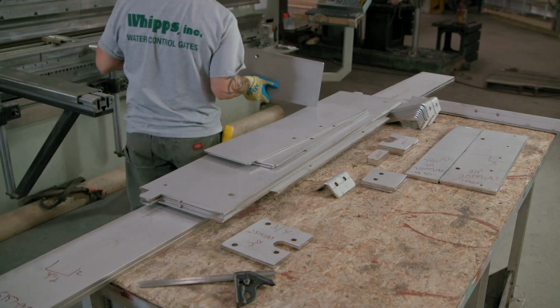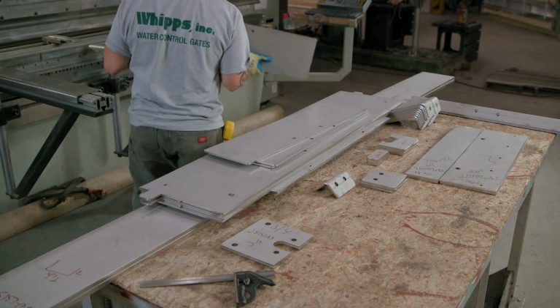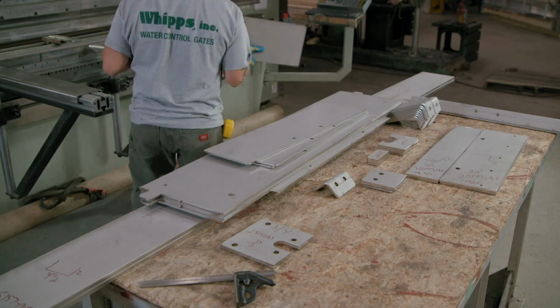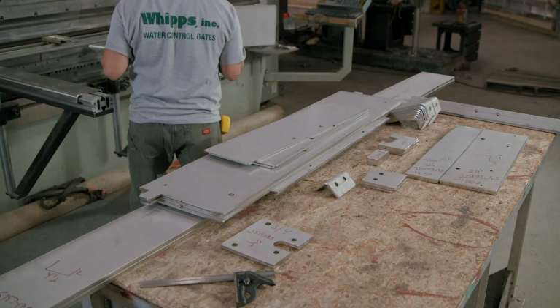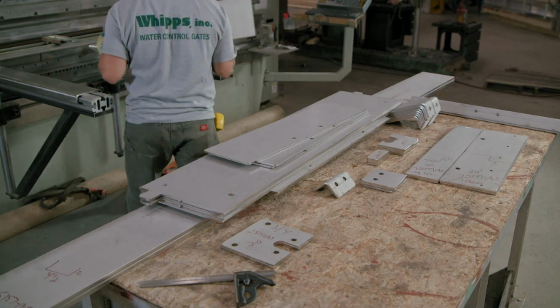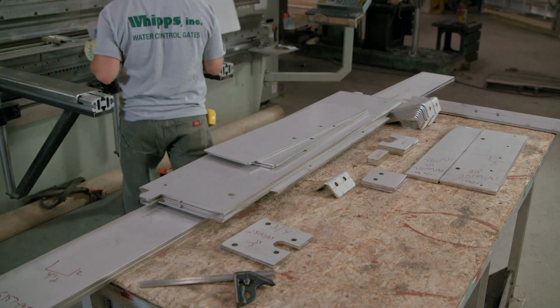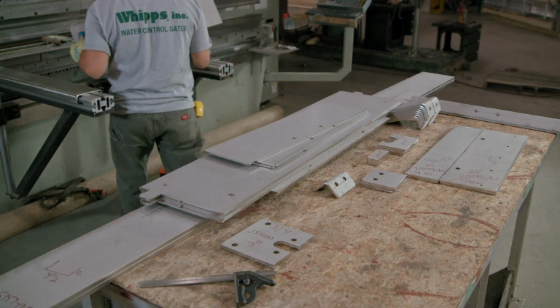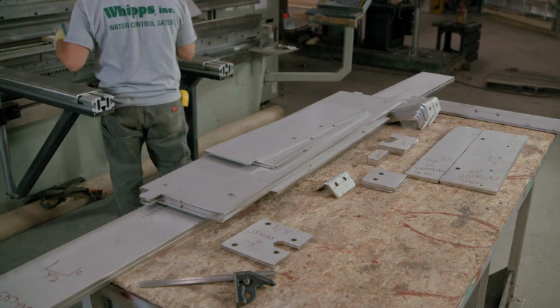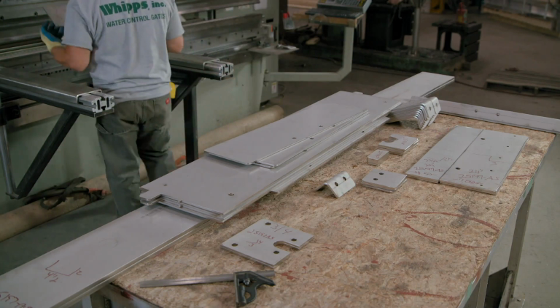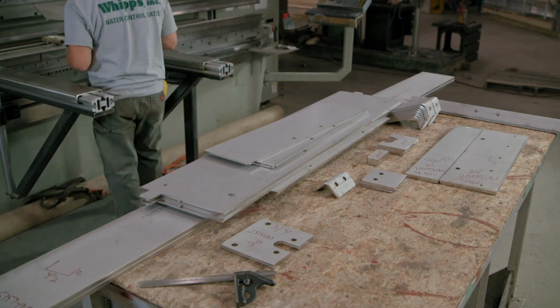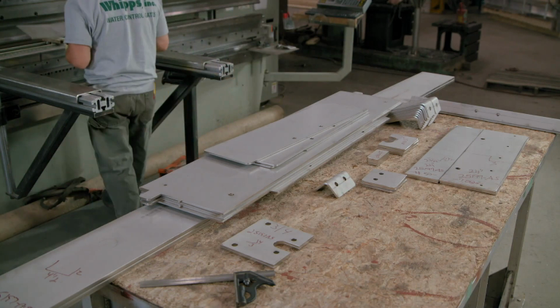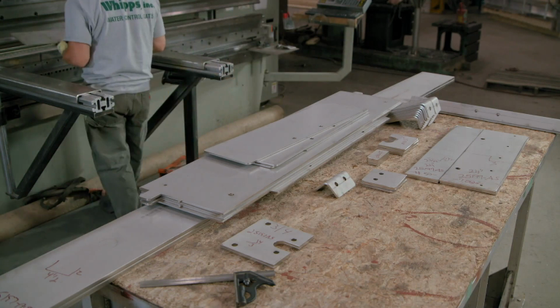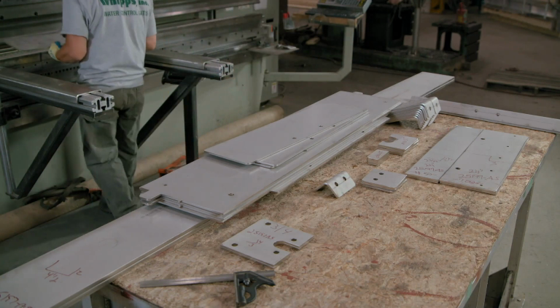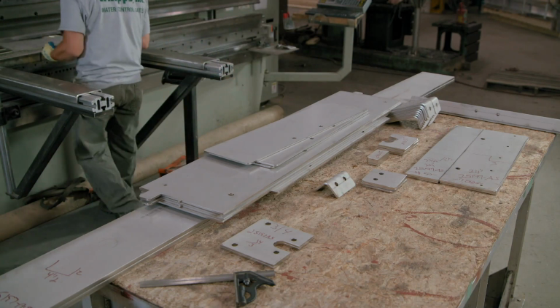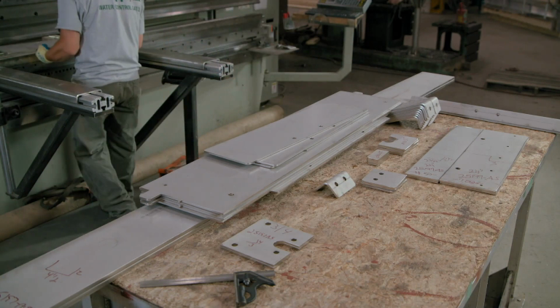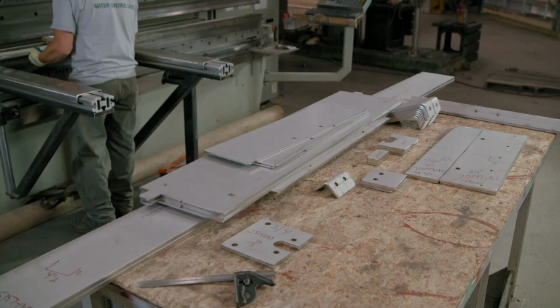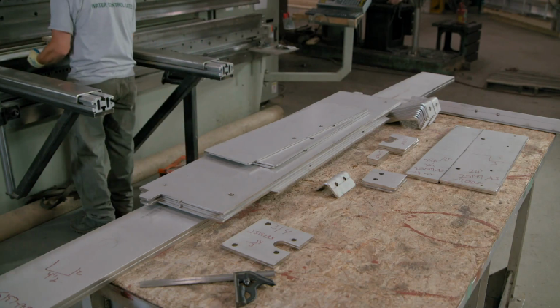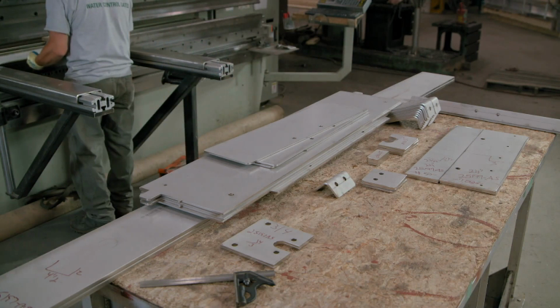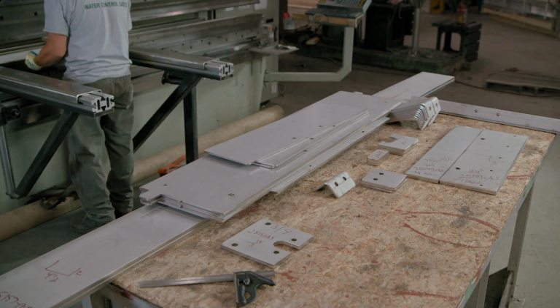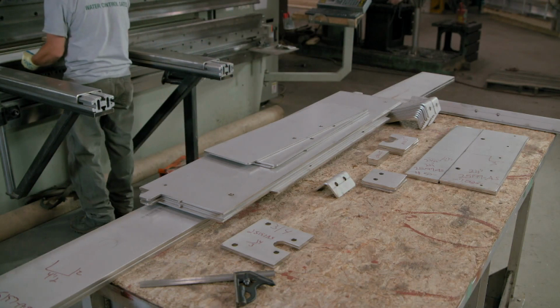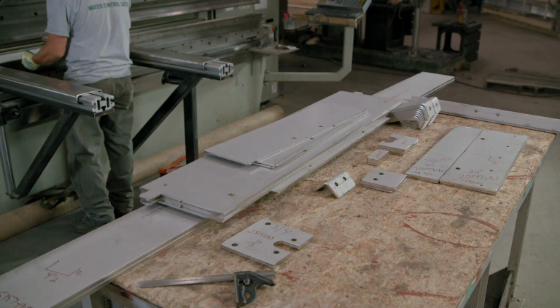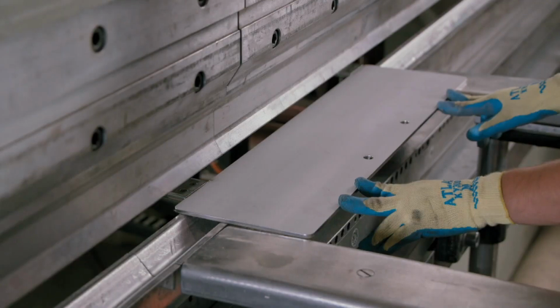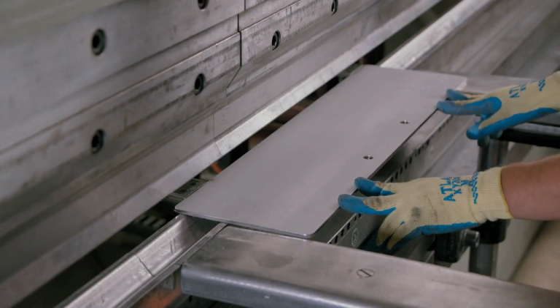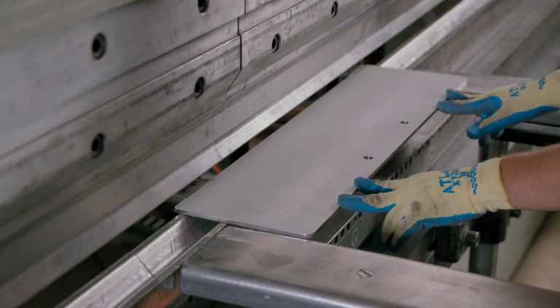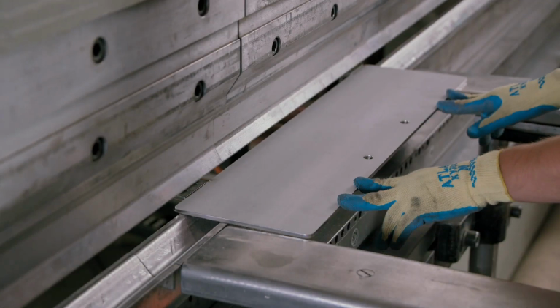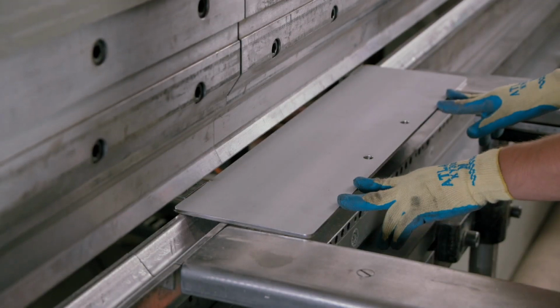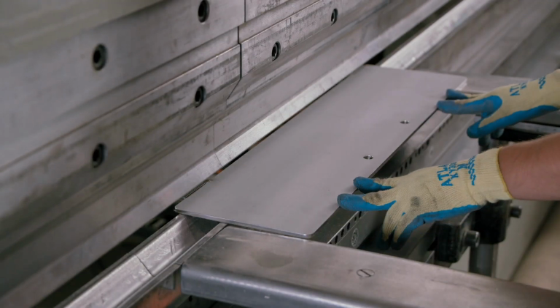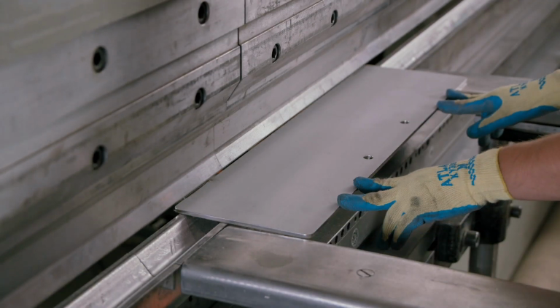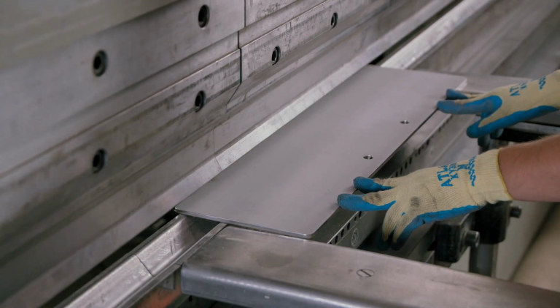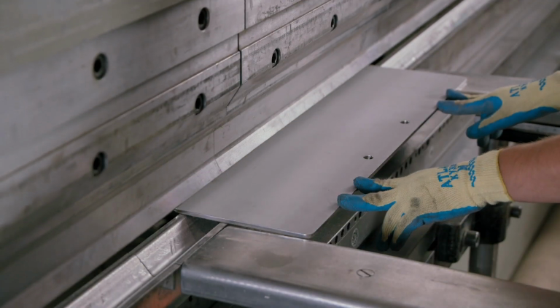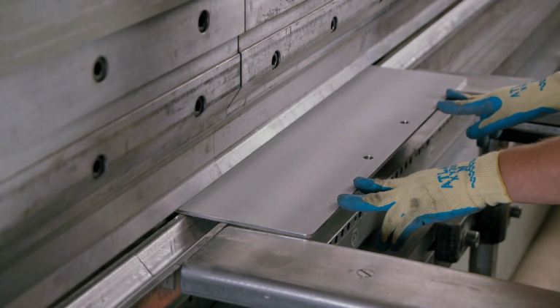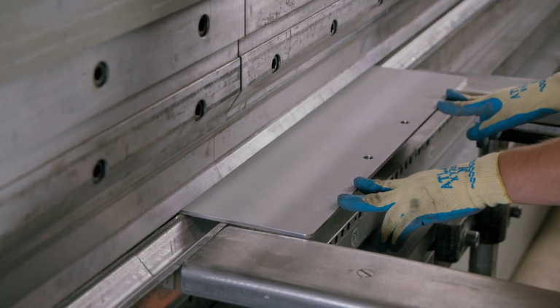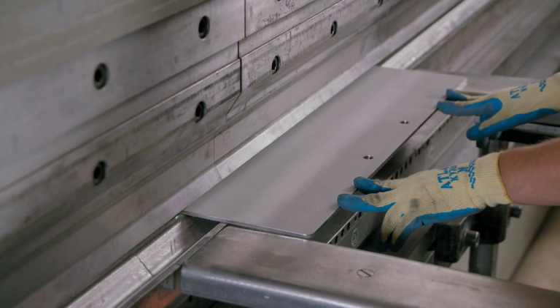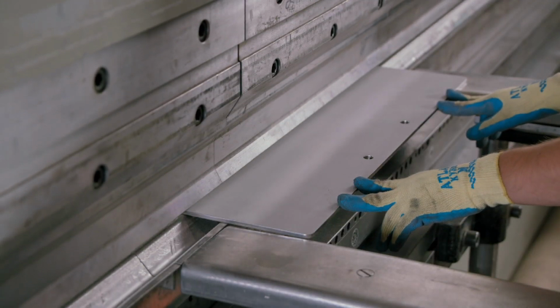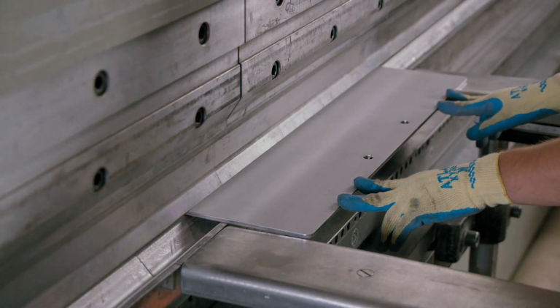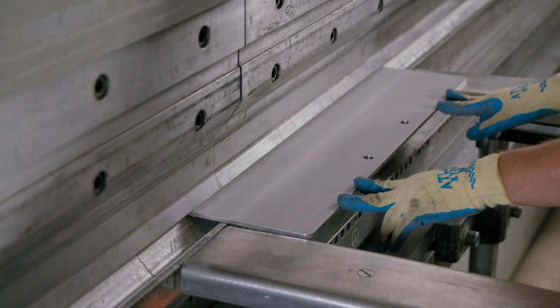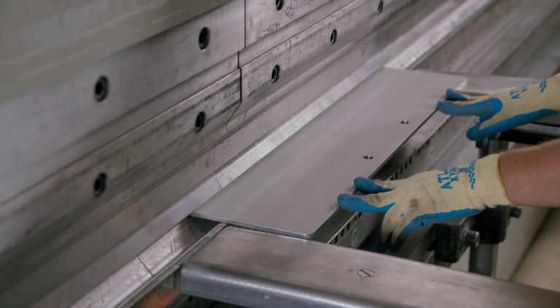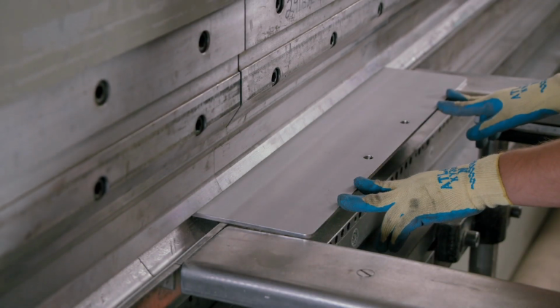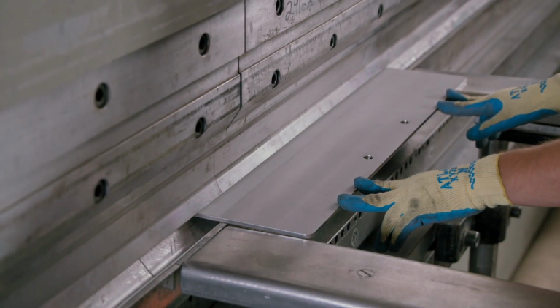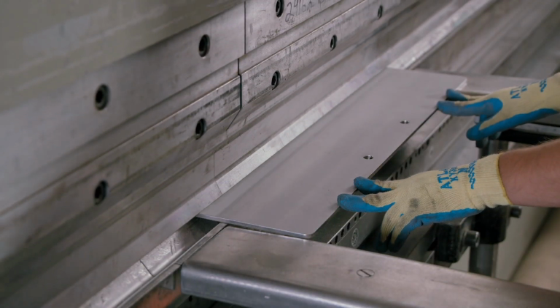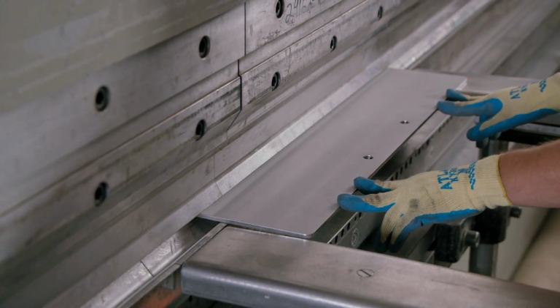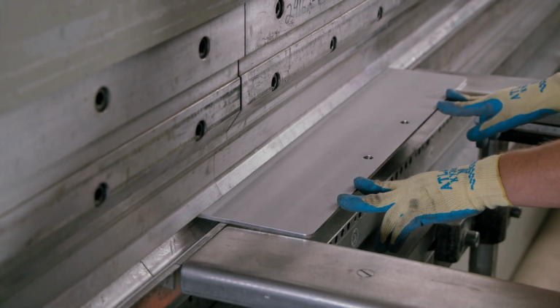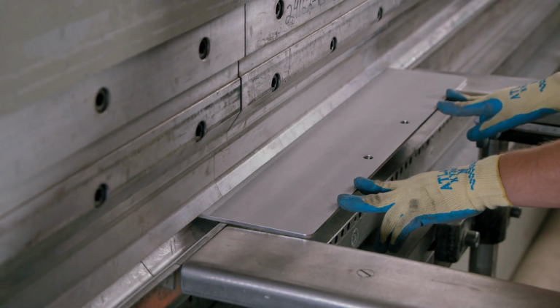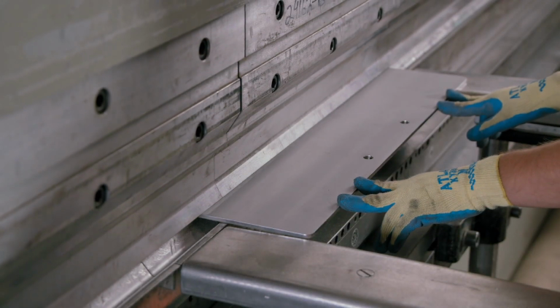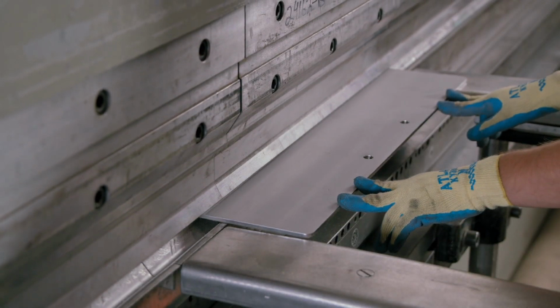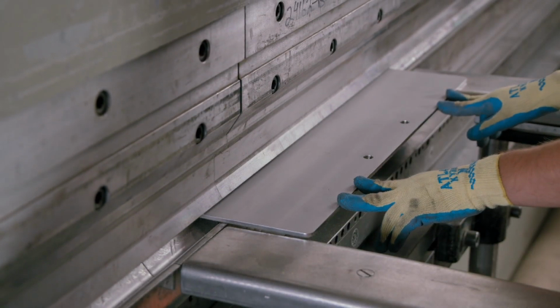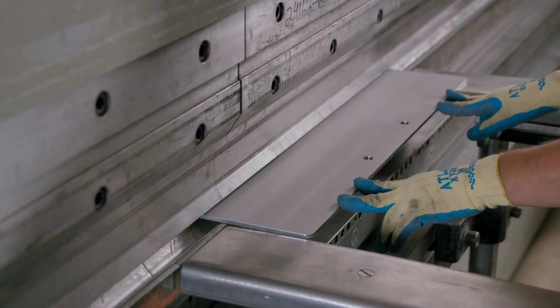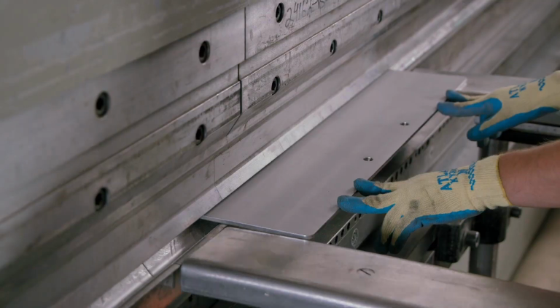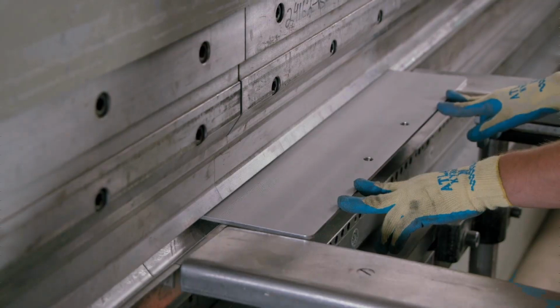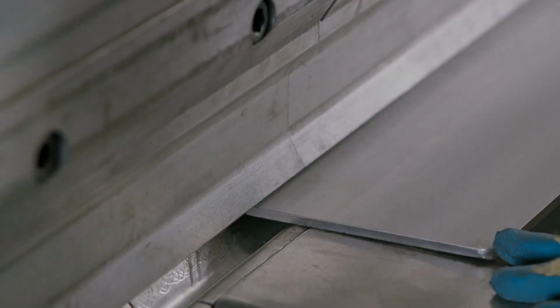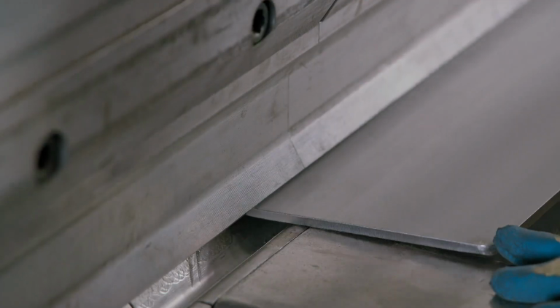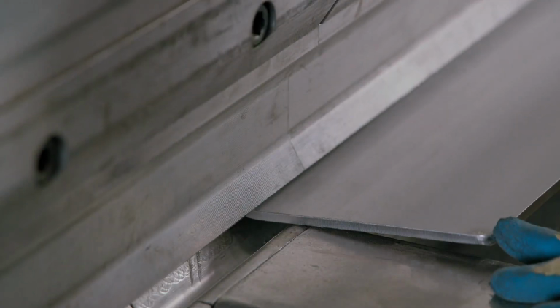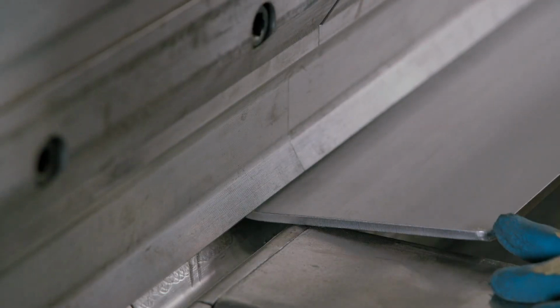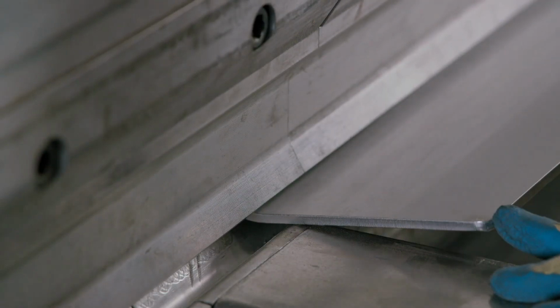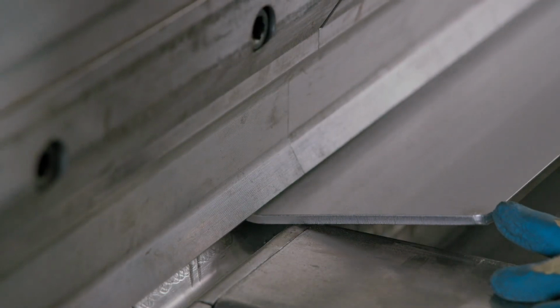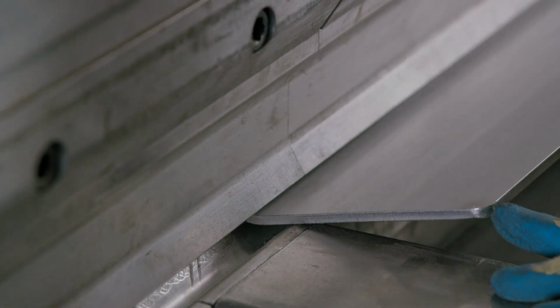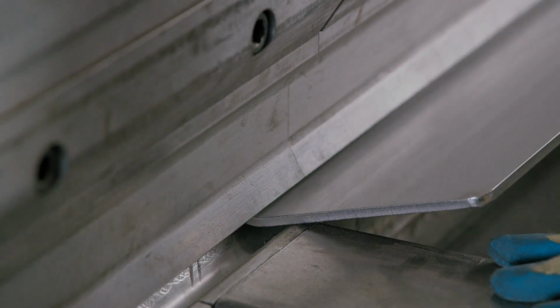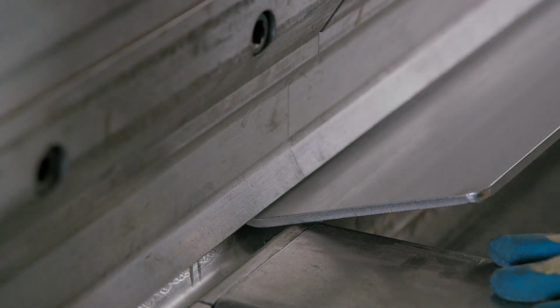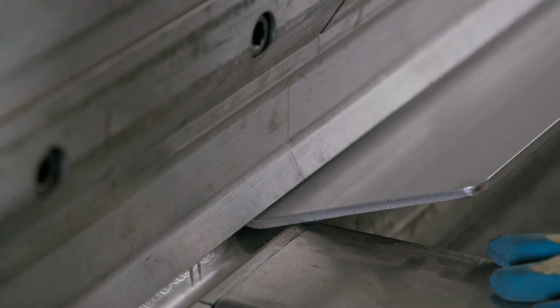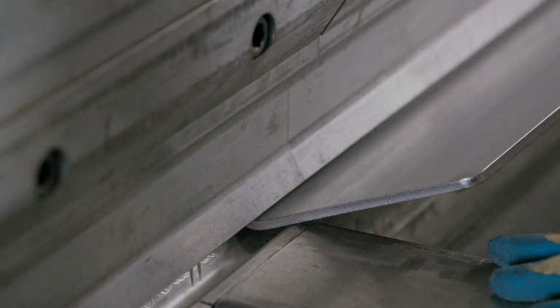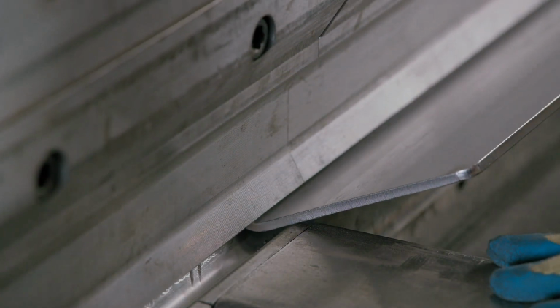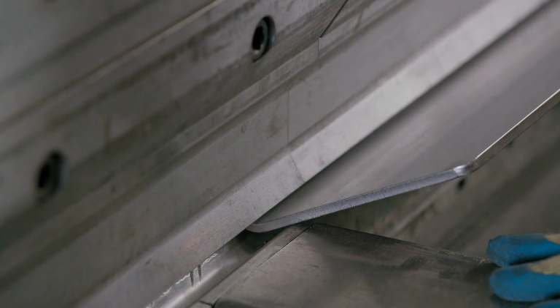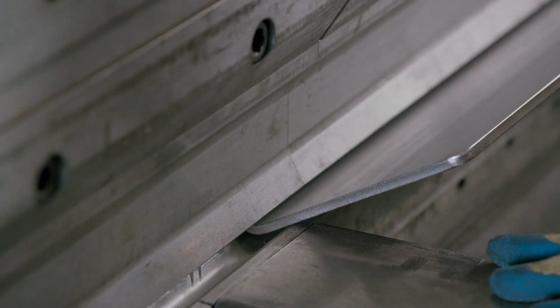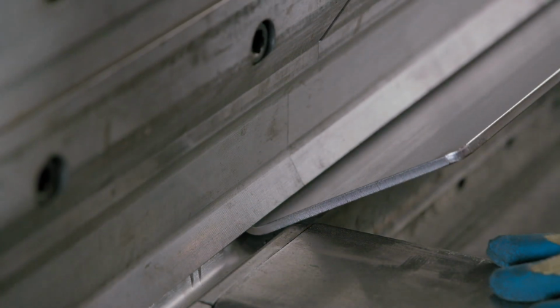A part is placed in a press brake, which makes the required multiple bends for this piece — the bottom frame of the floodgate.